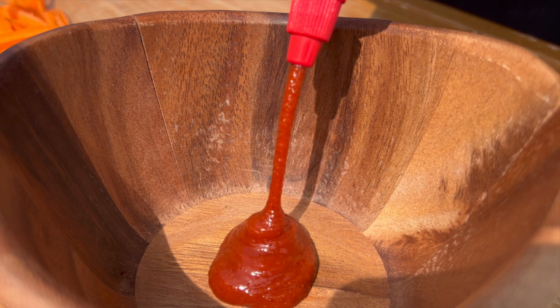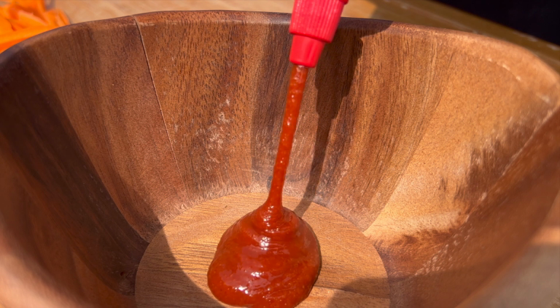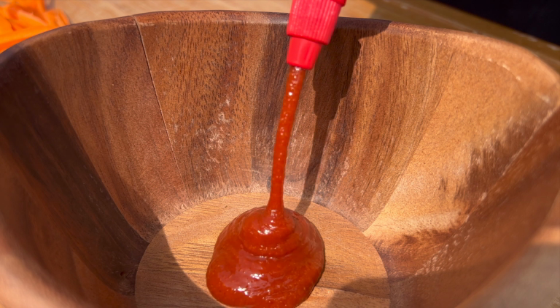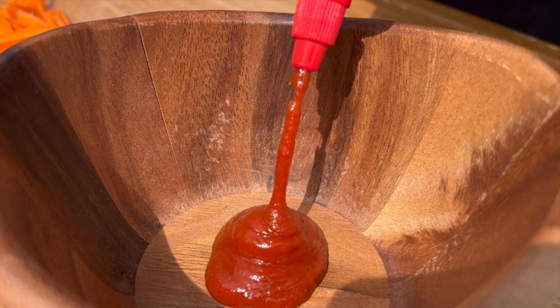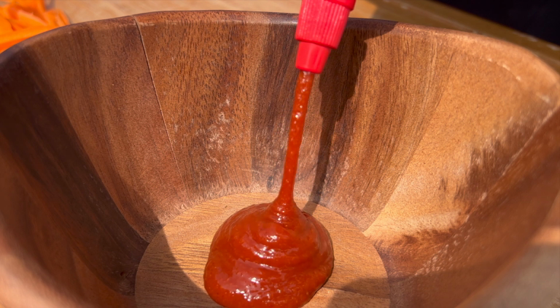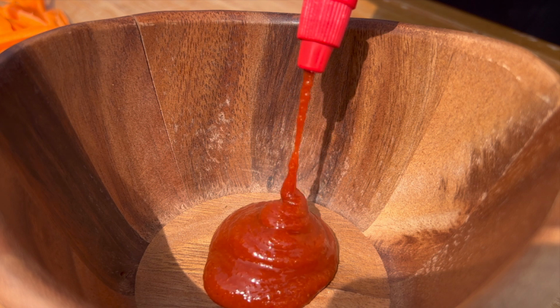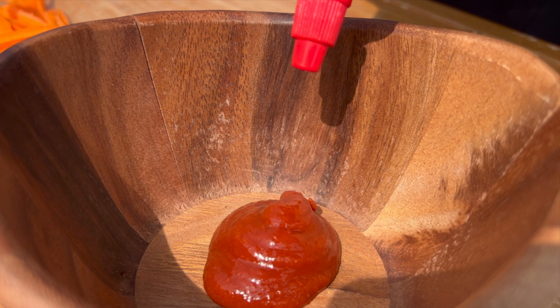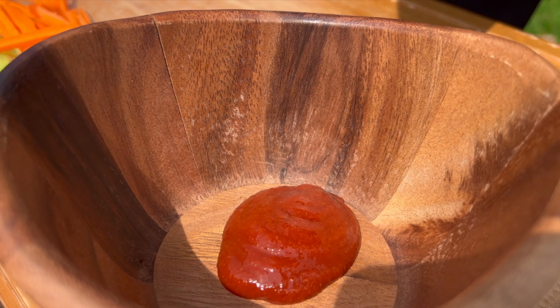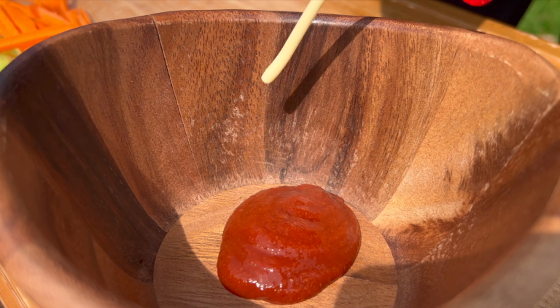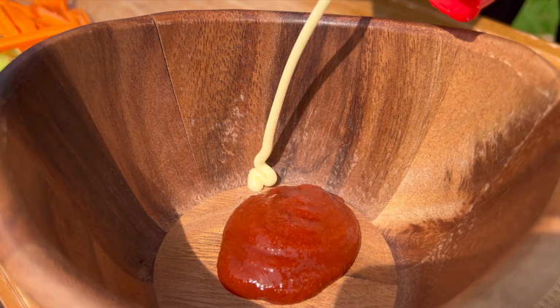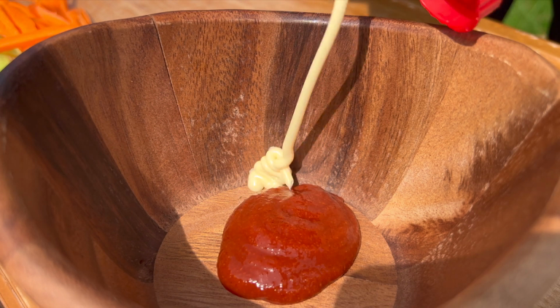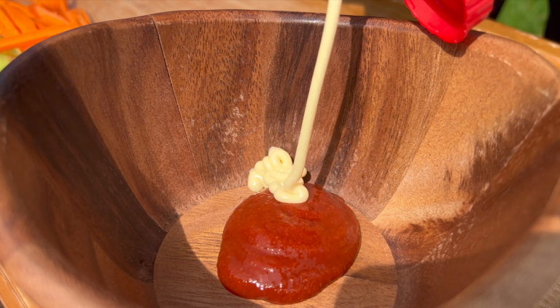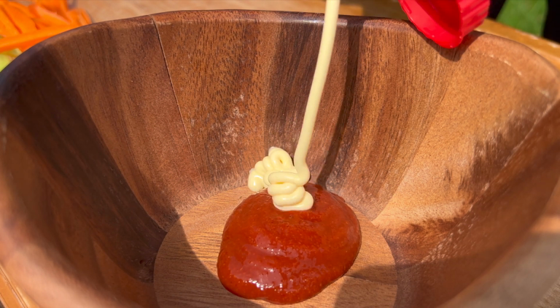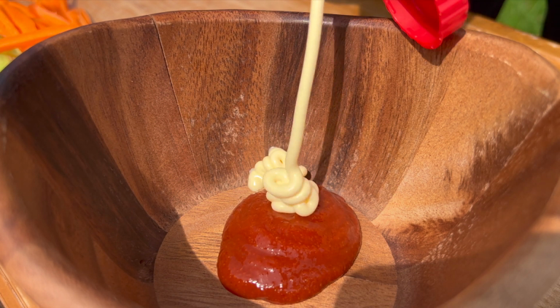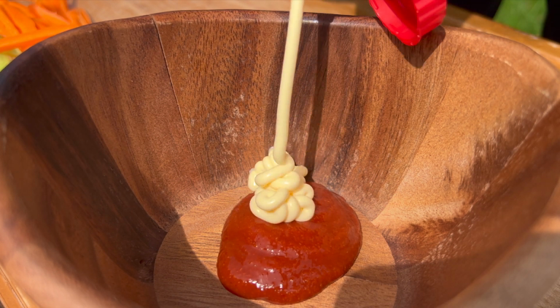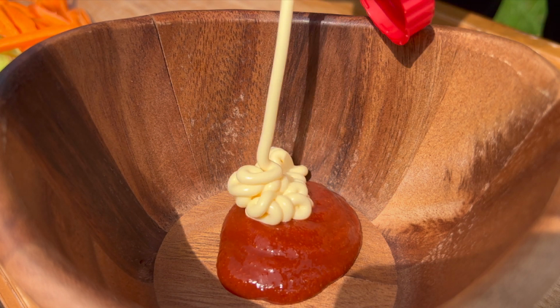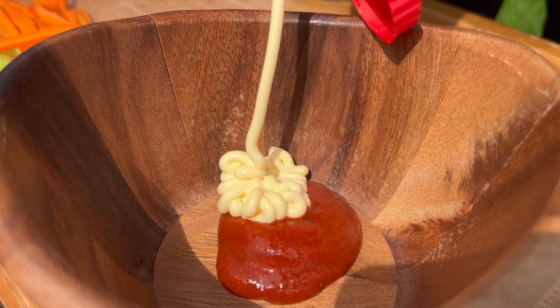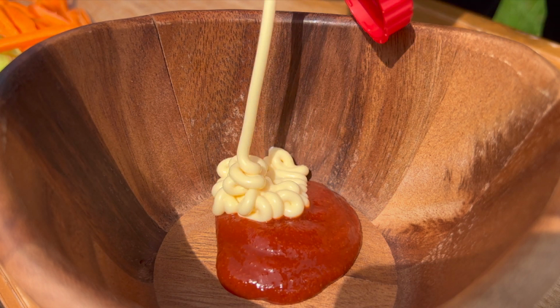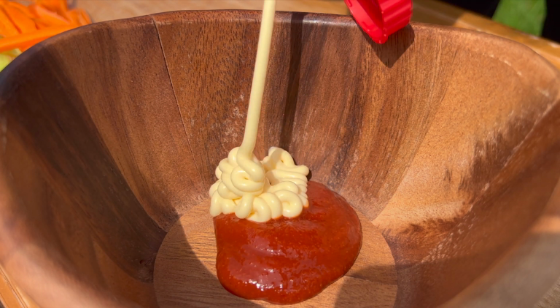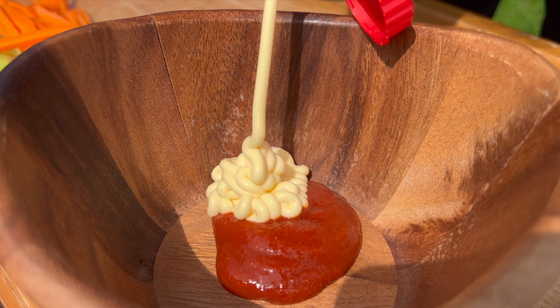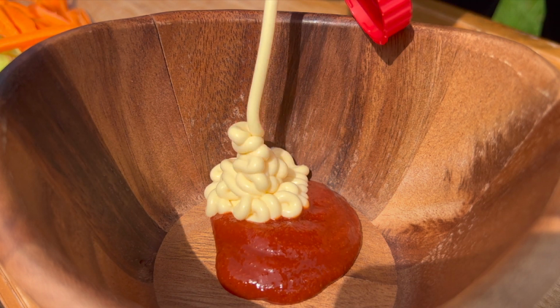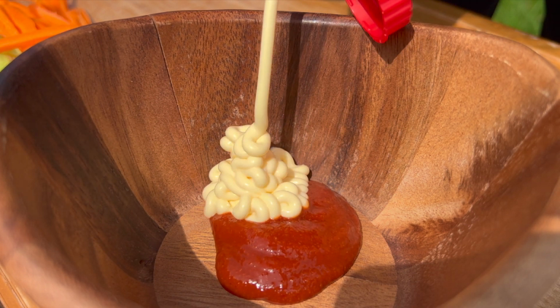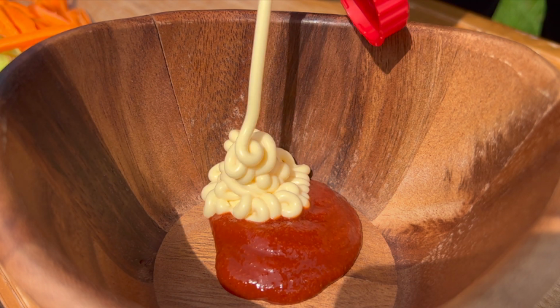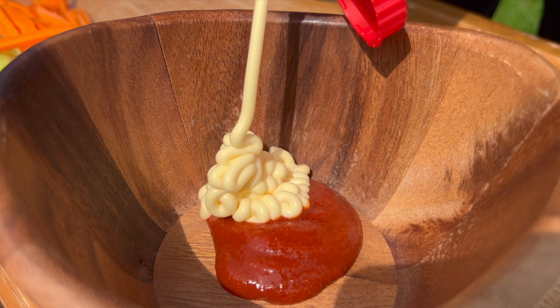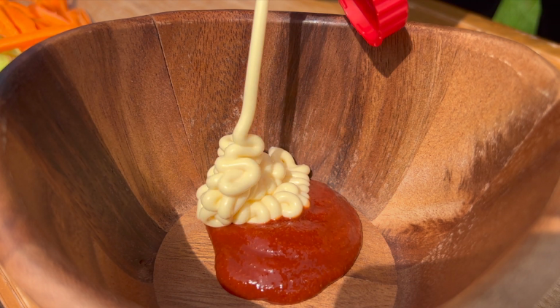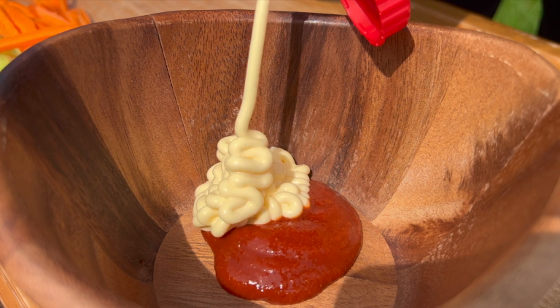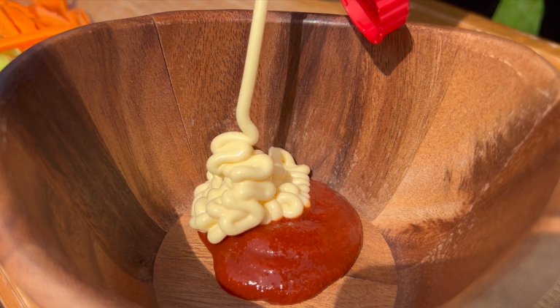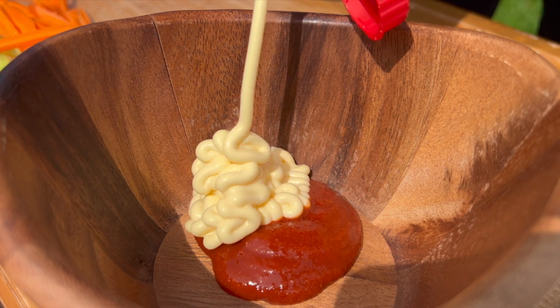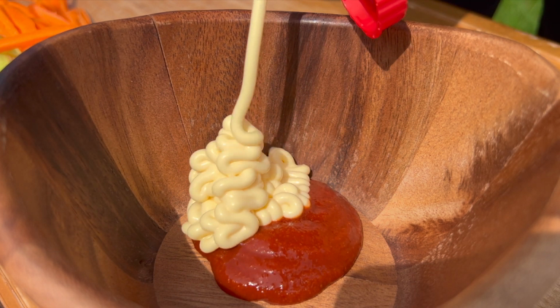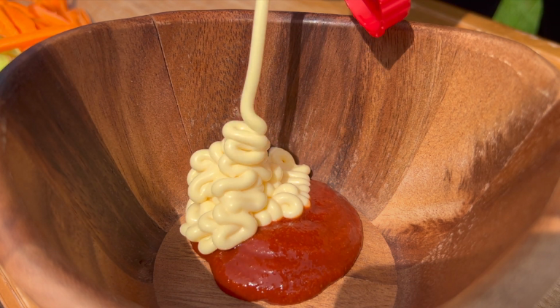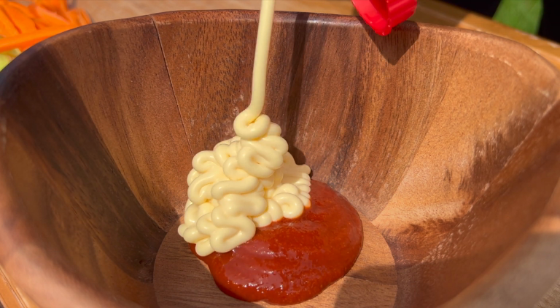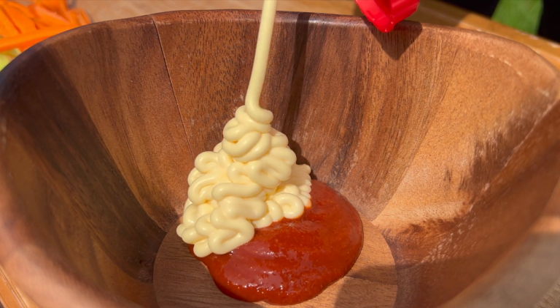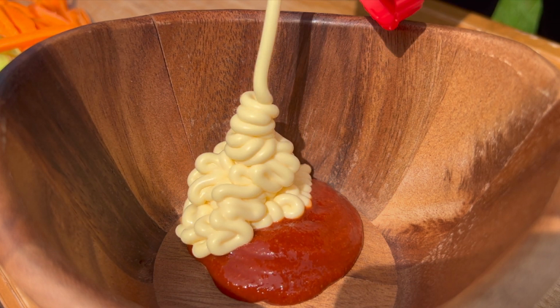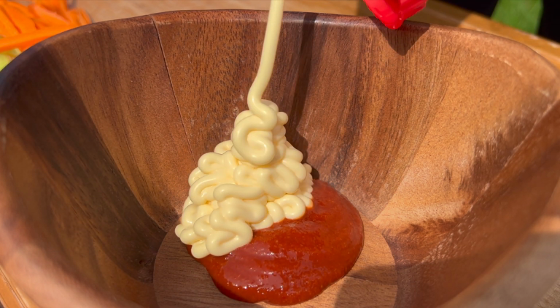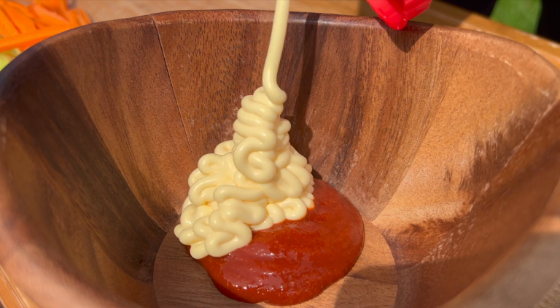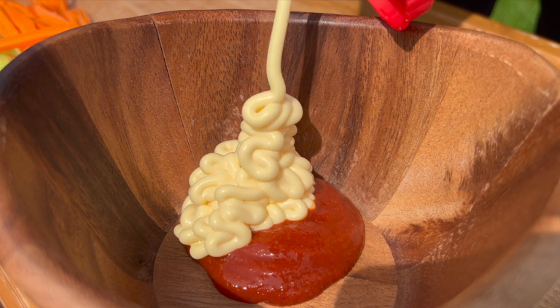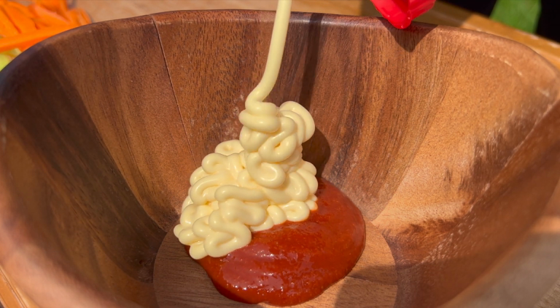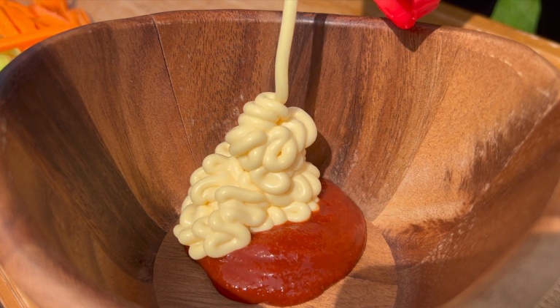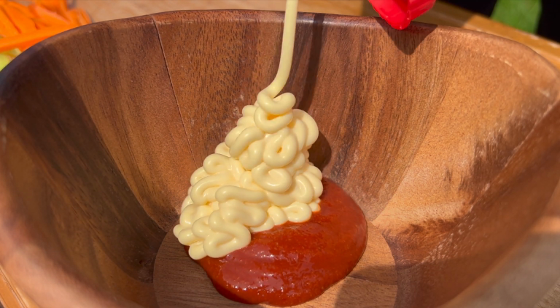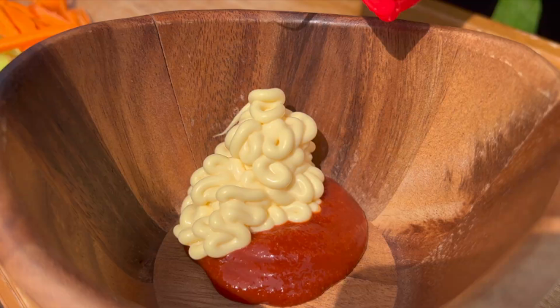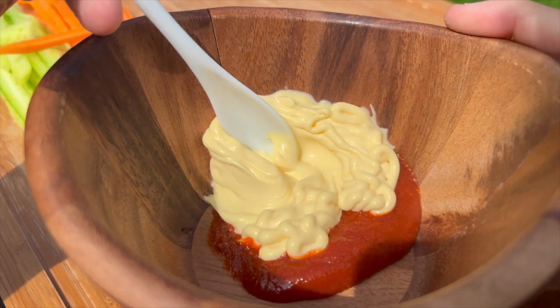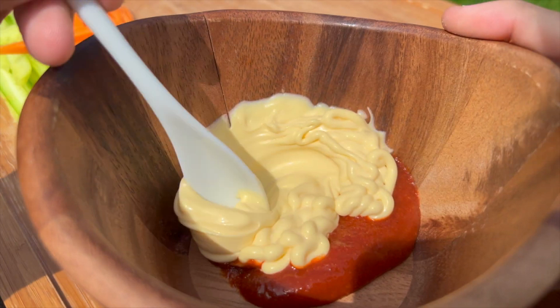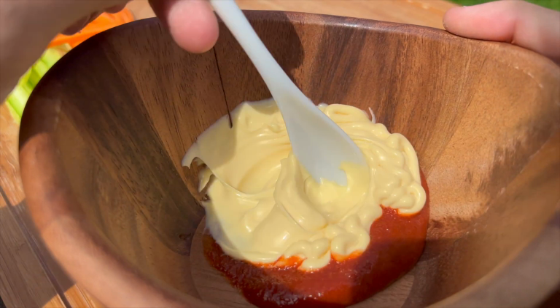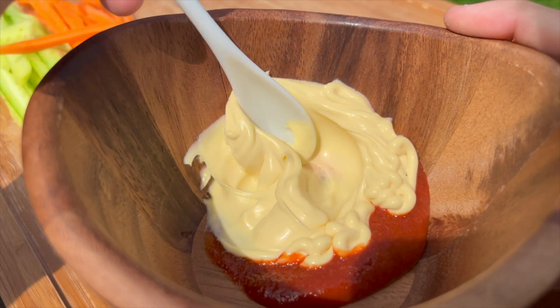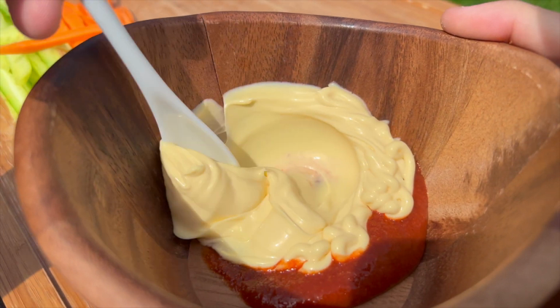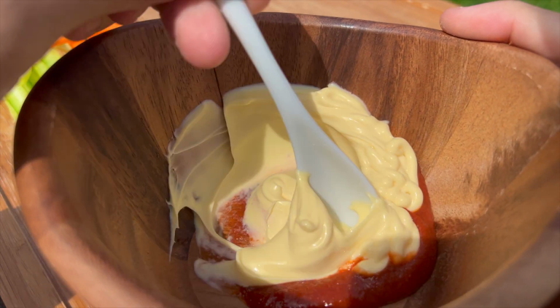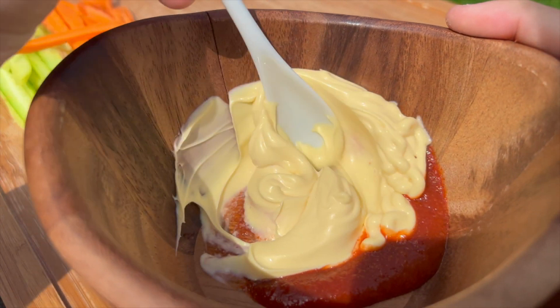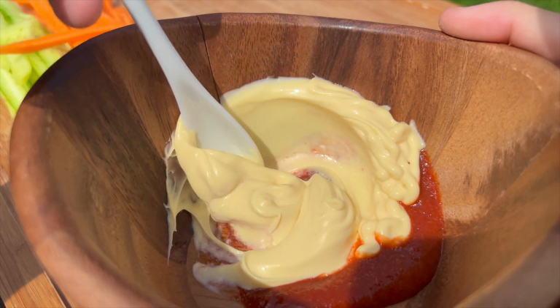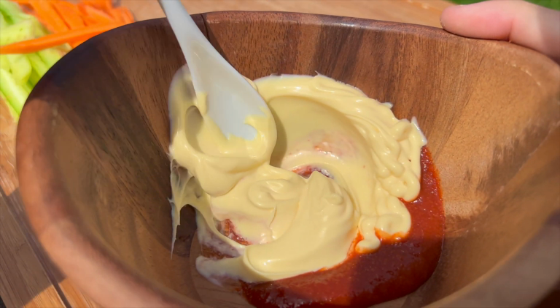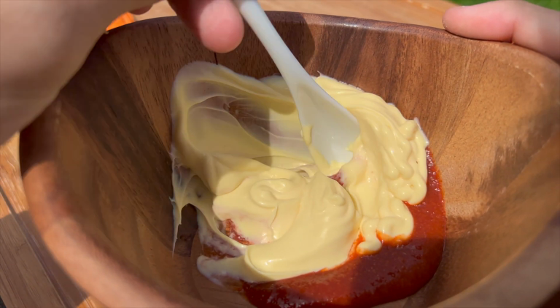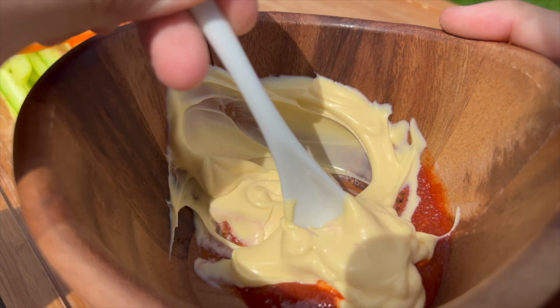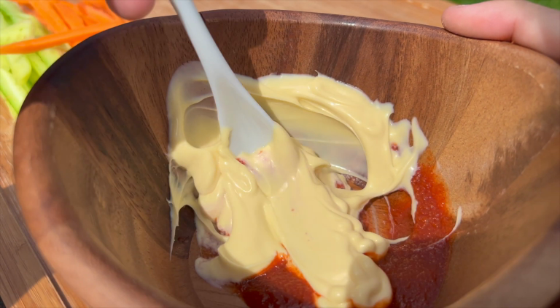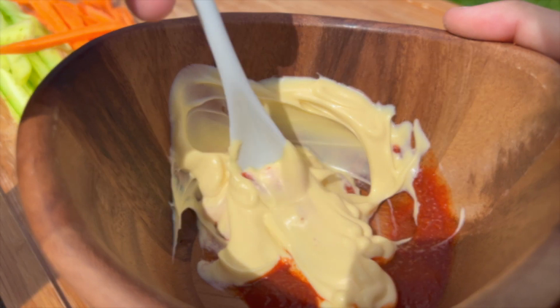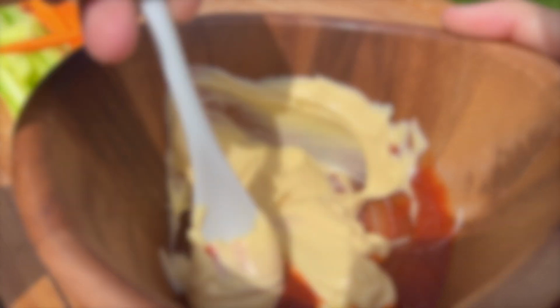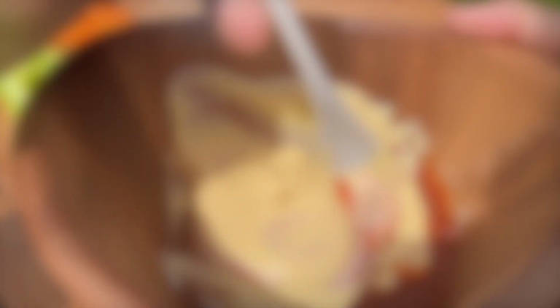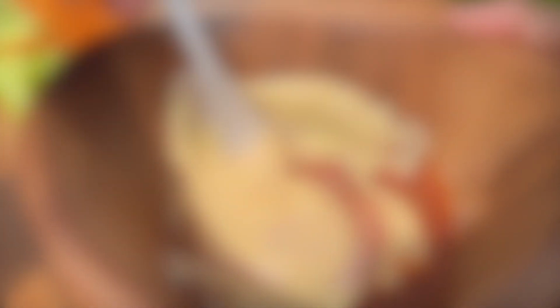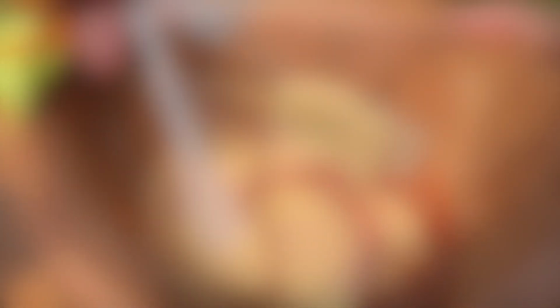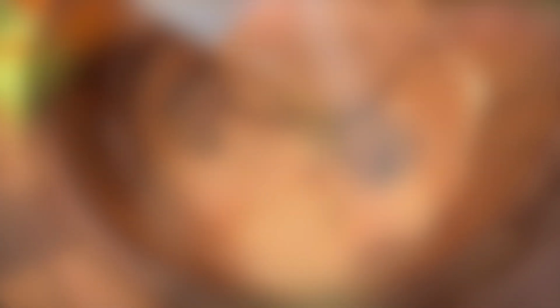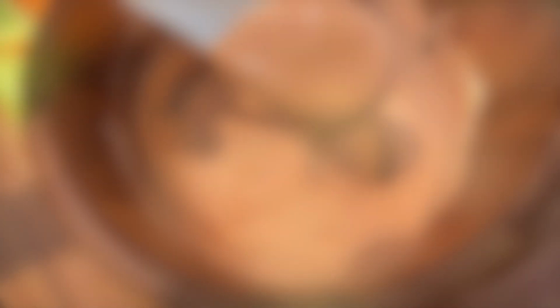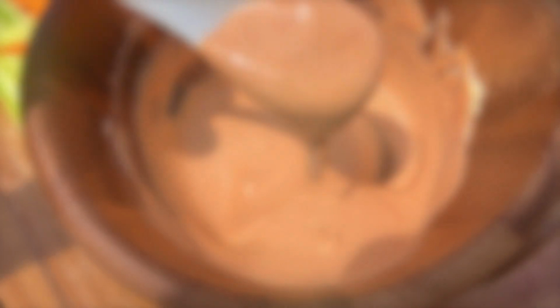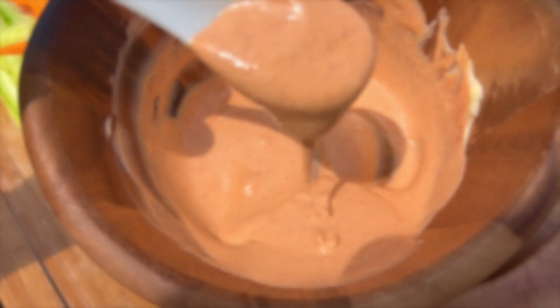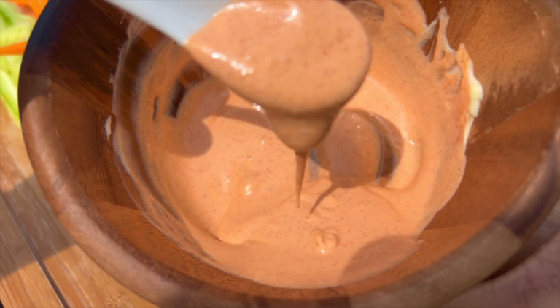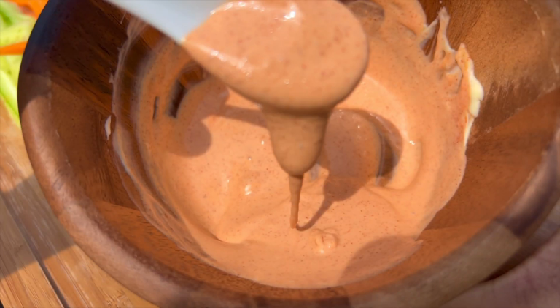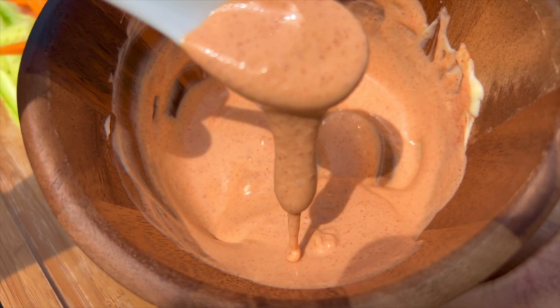Mix together sriracha and QP mayo. Feel free to add soy sauce for an extra layer of flavor and adjust the portions to suit your taste.